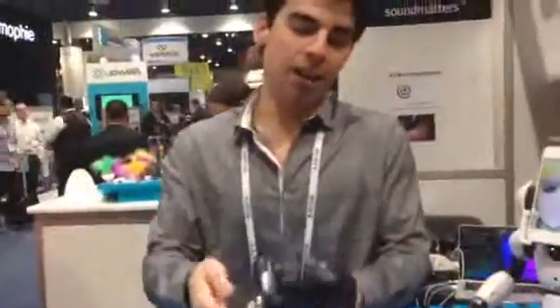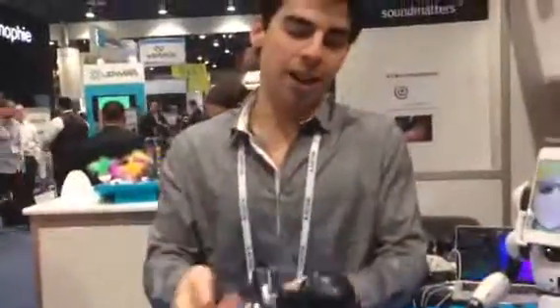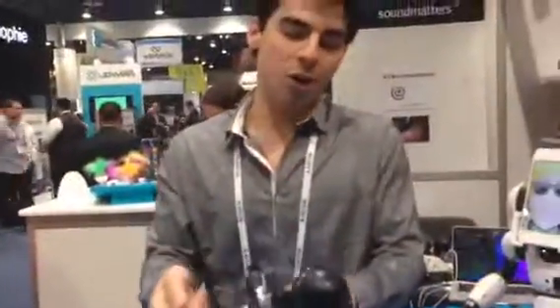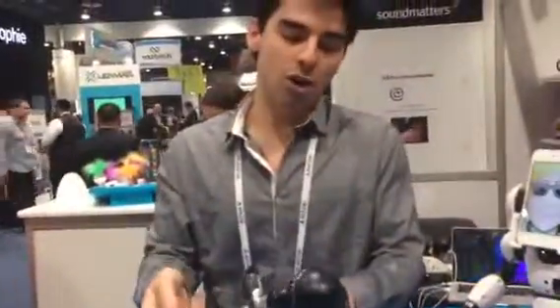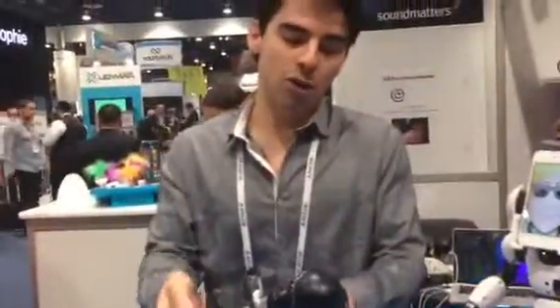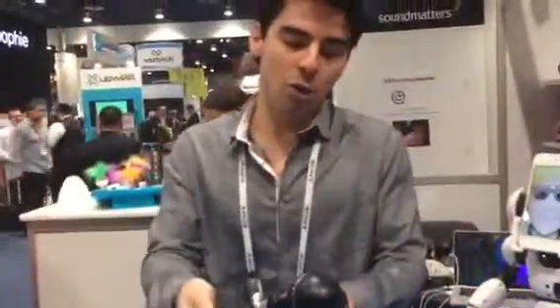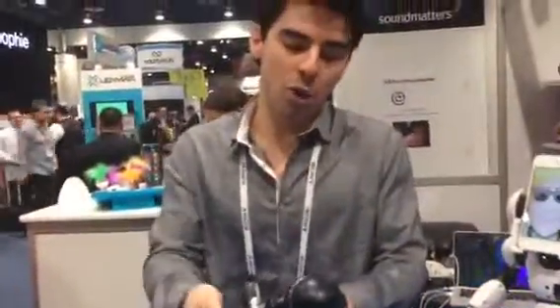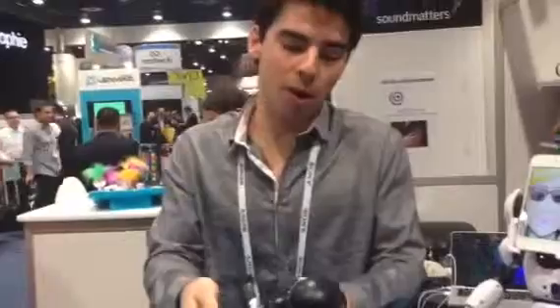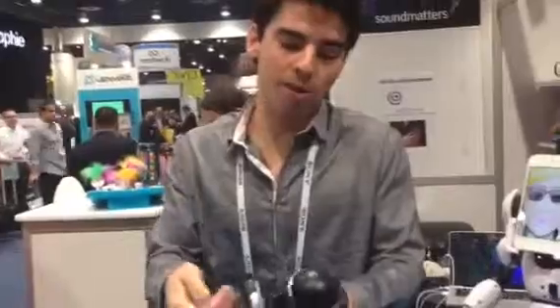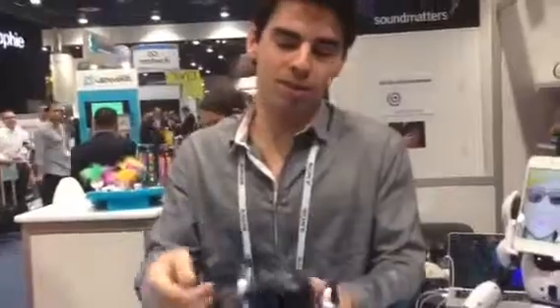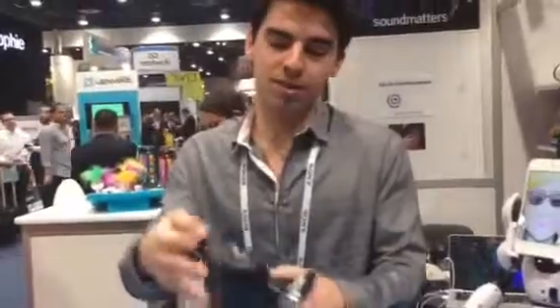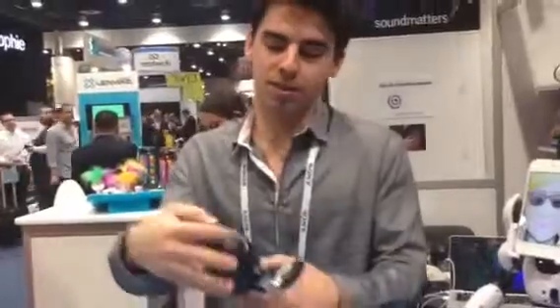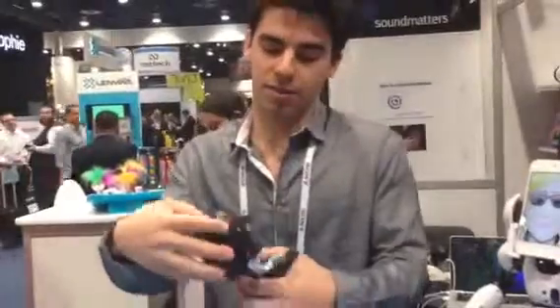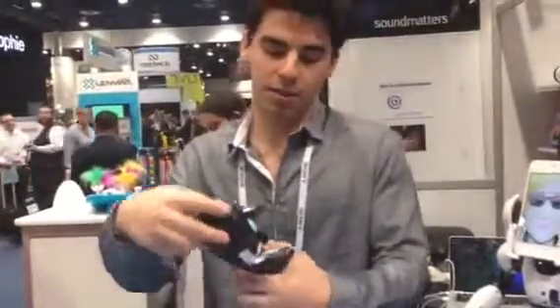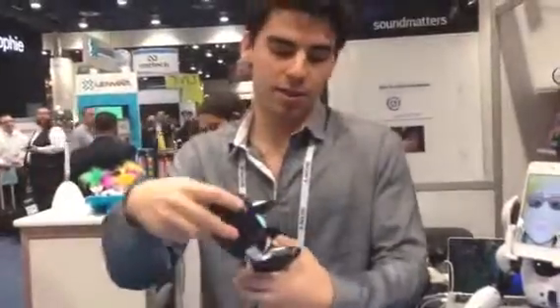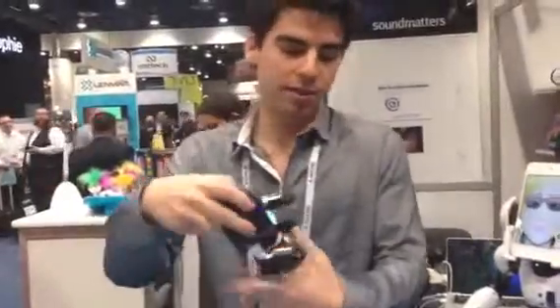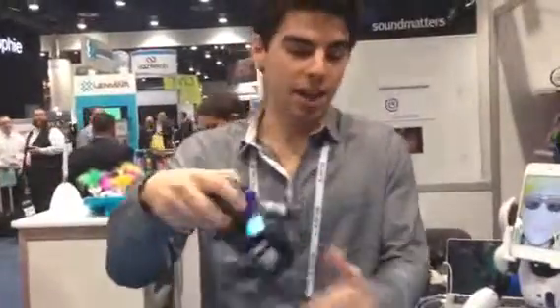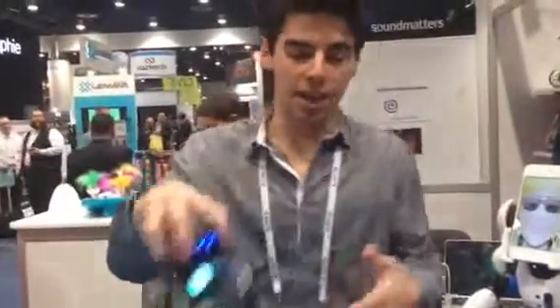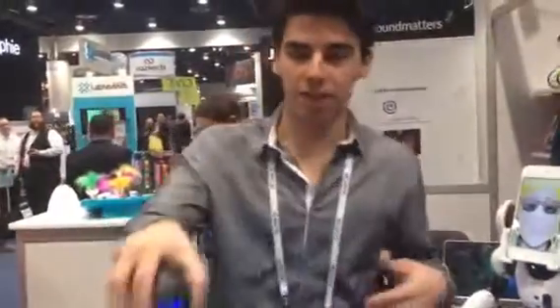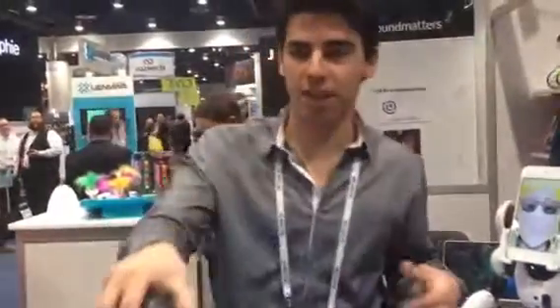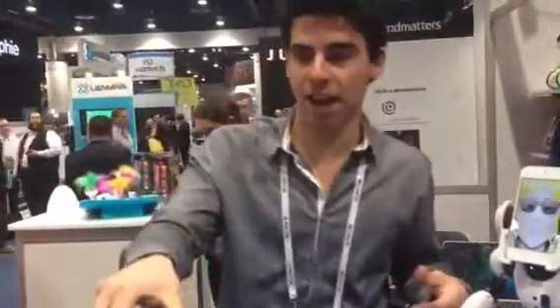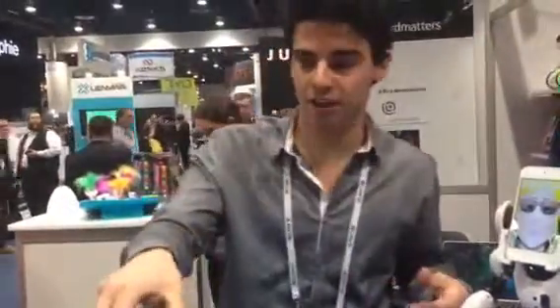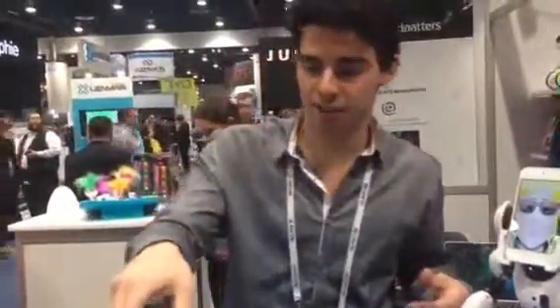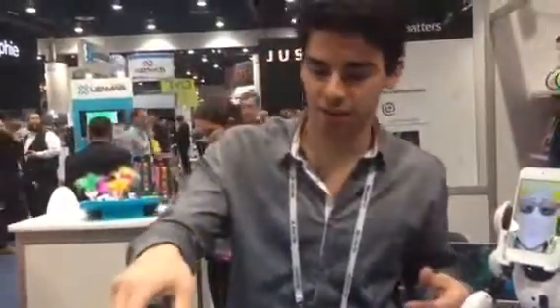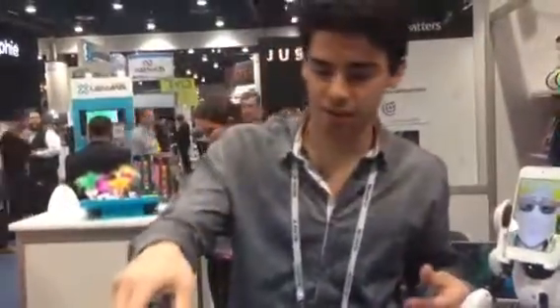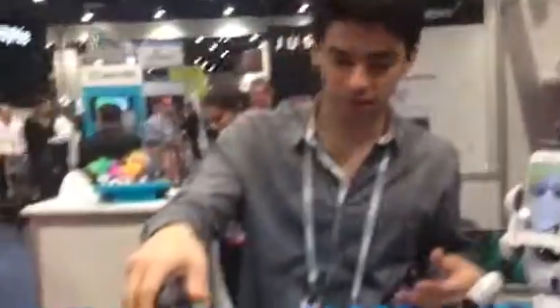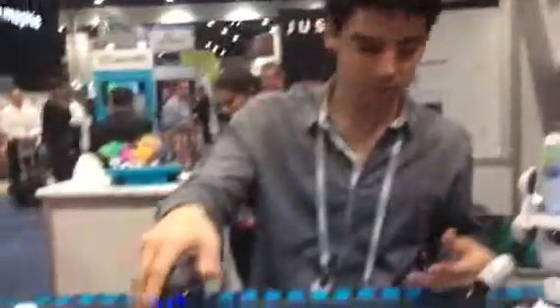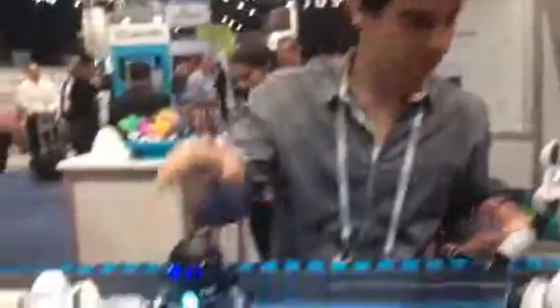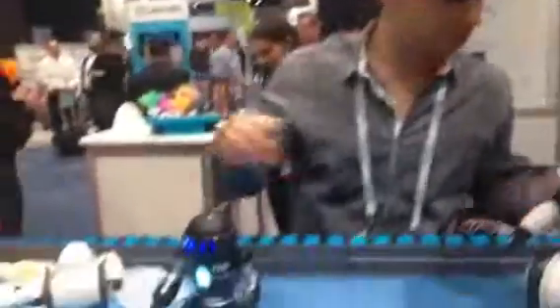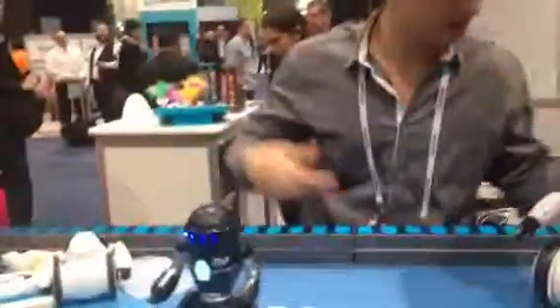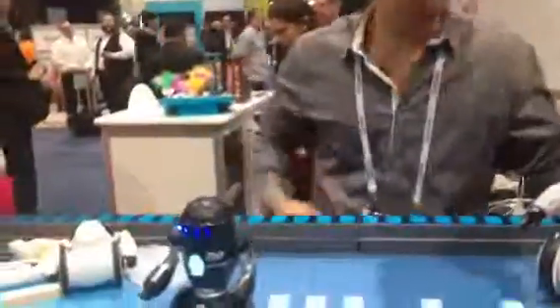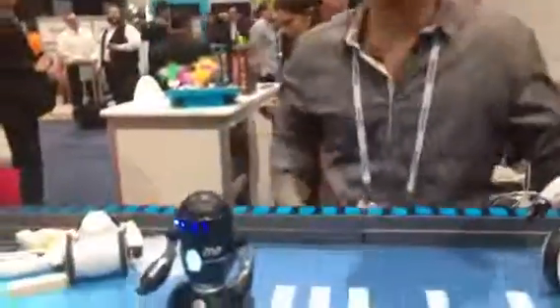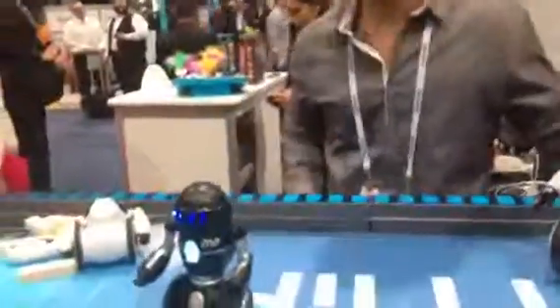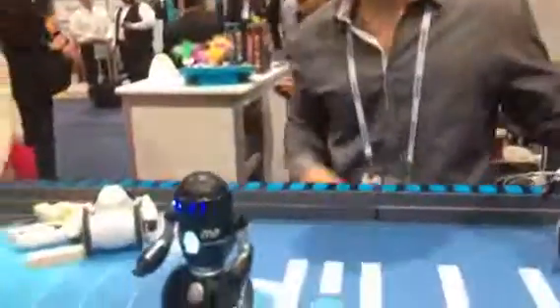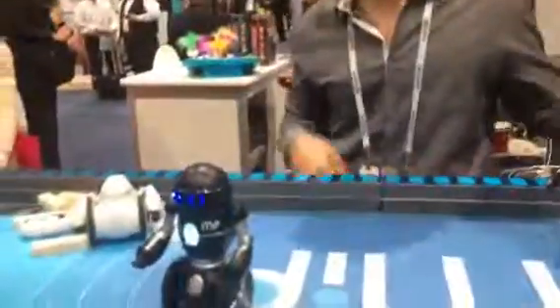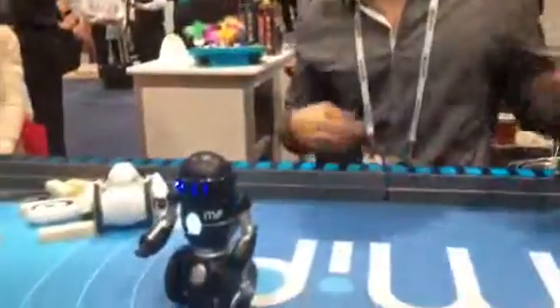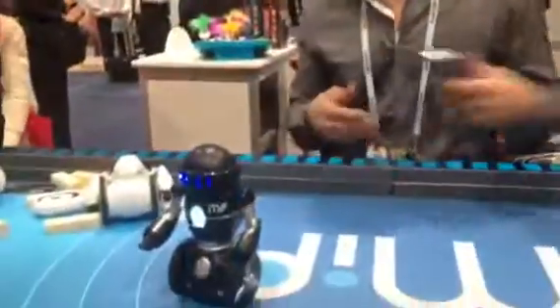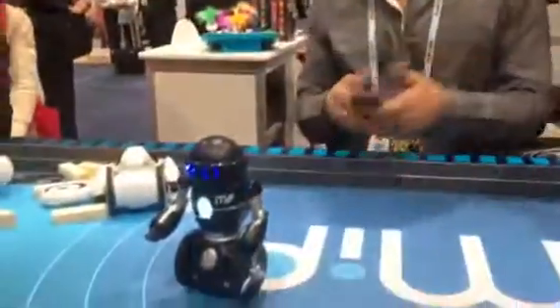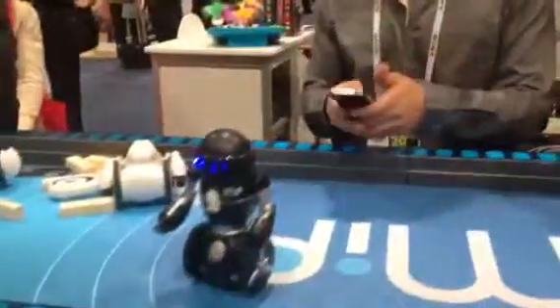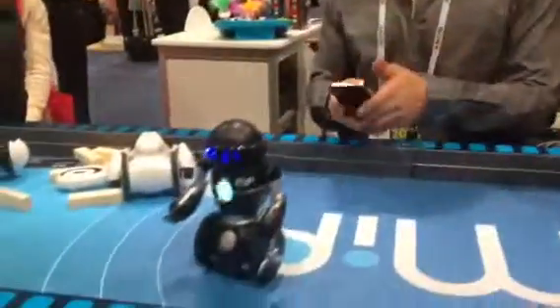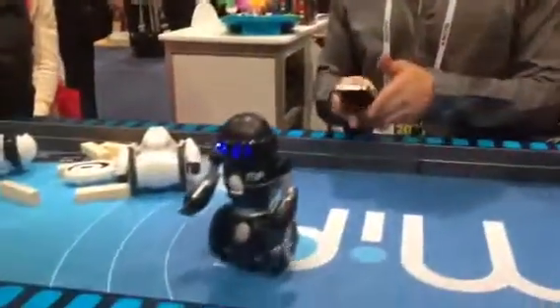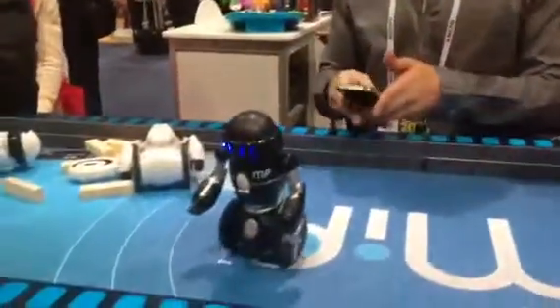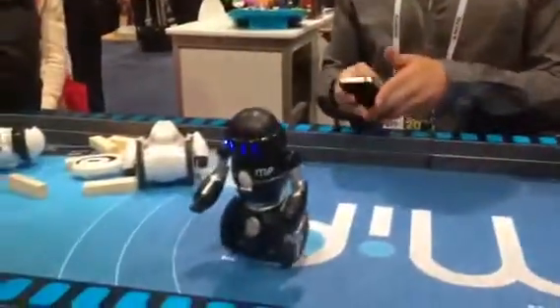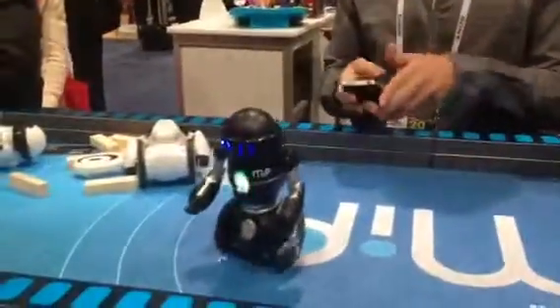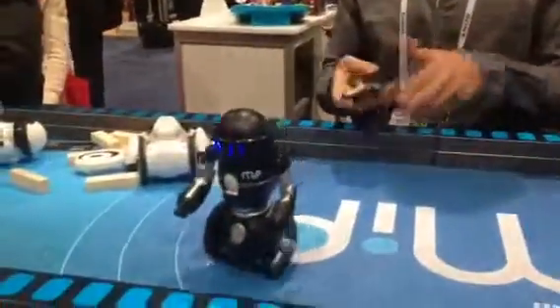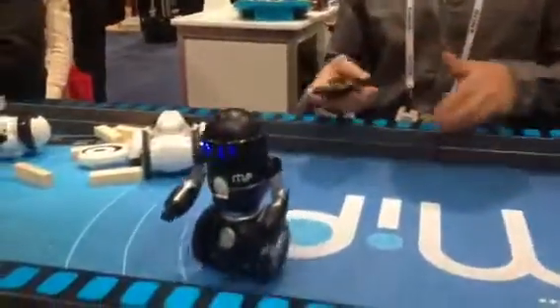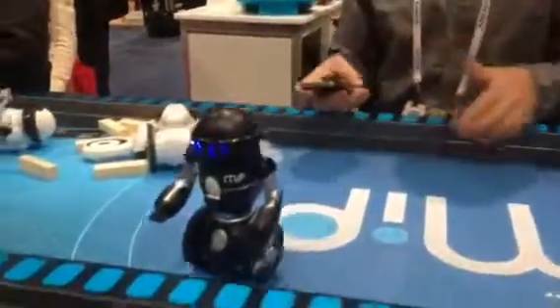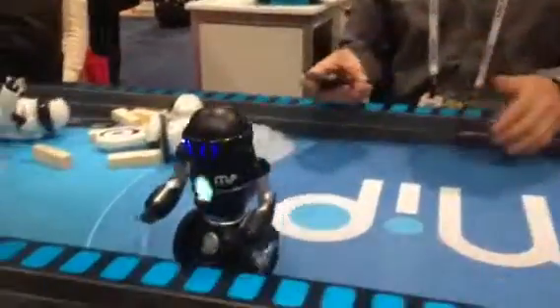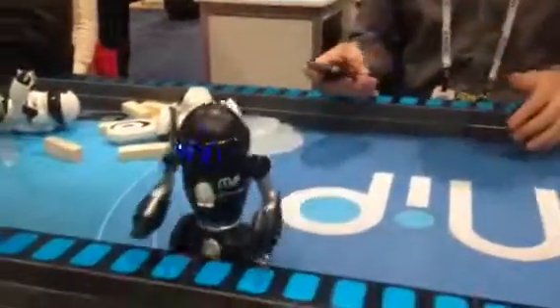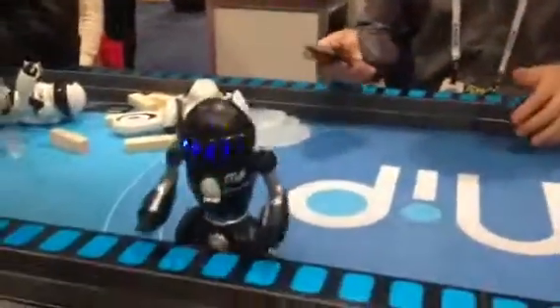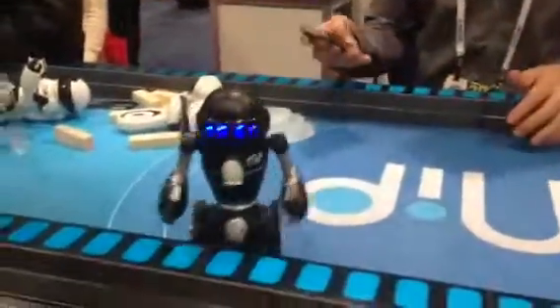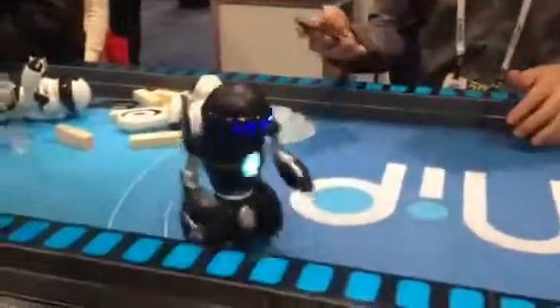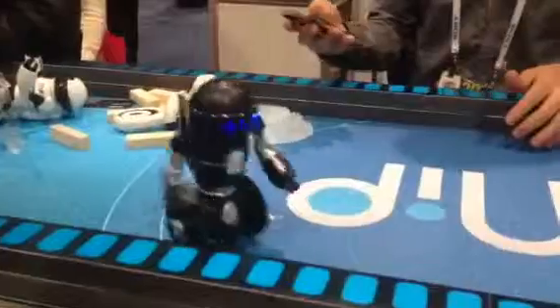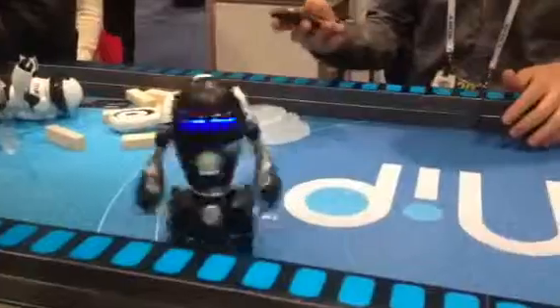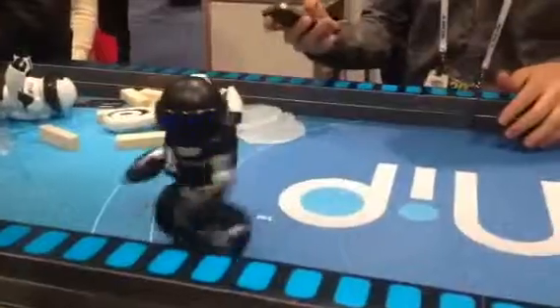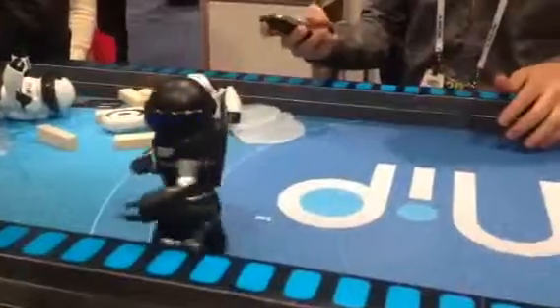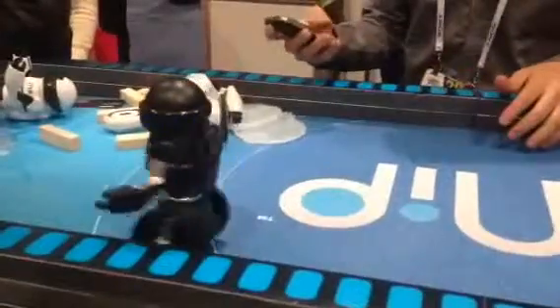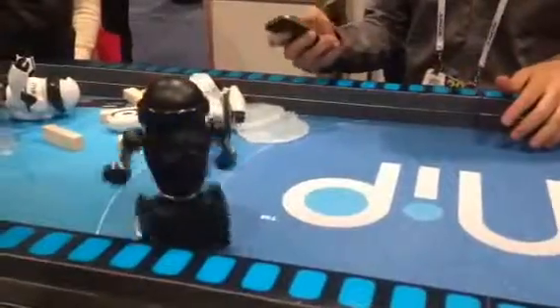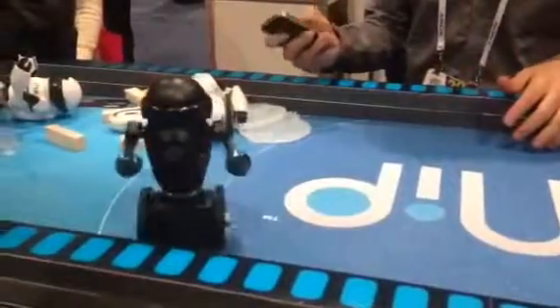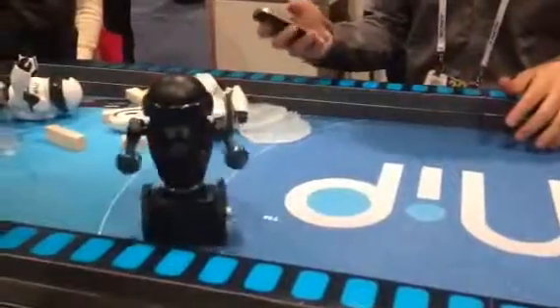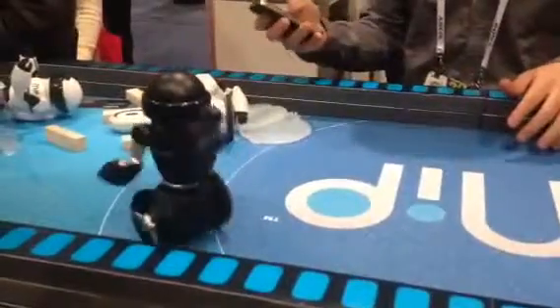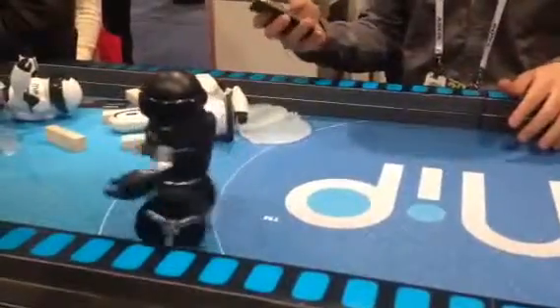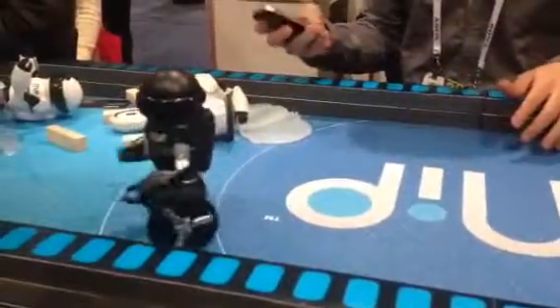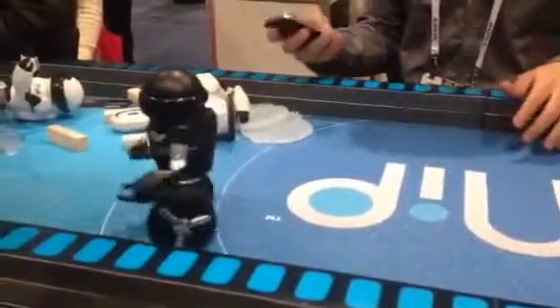Like all of our robots, they love to dance. He'll do the robot dance around.